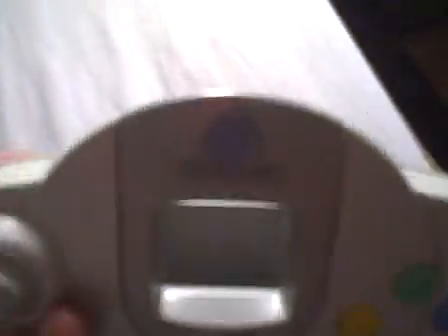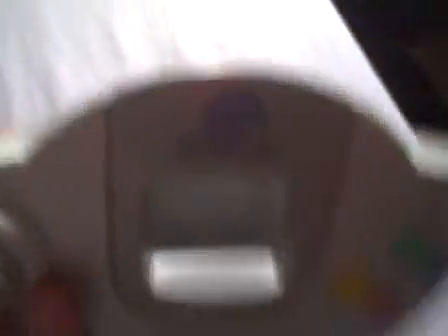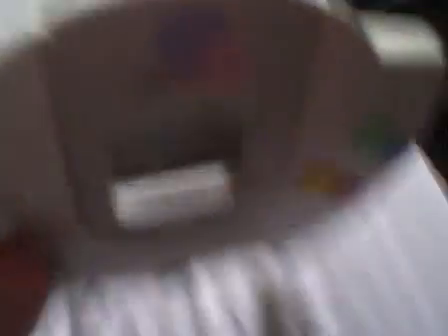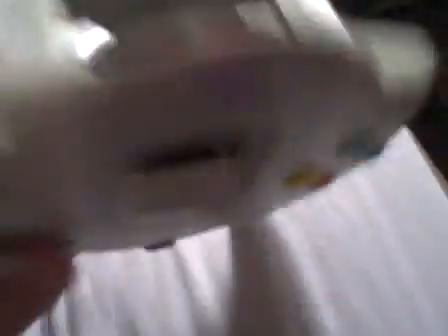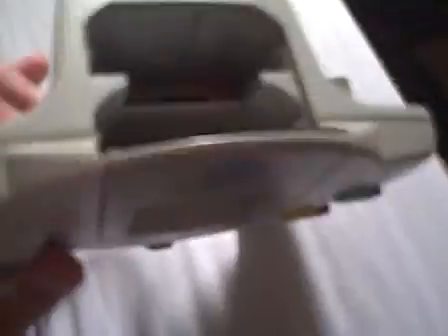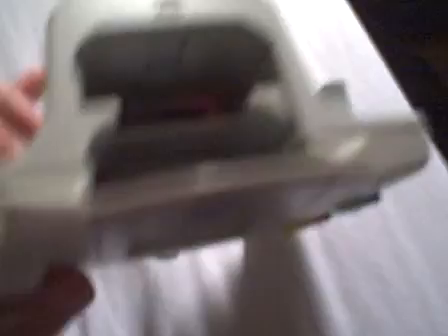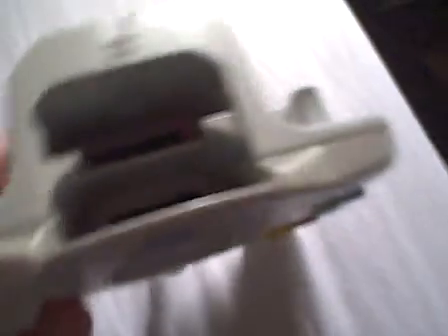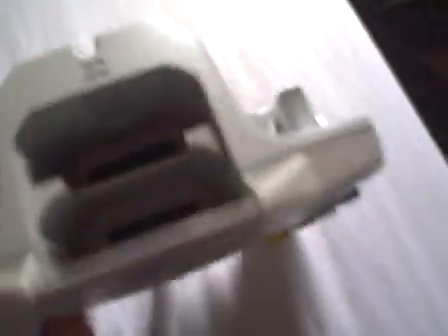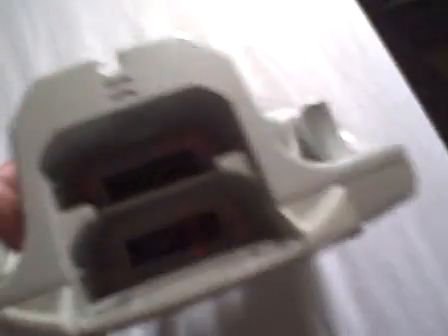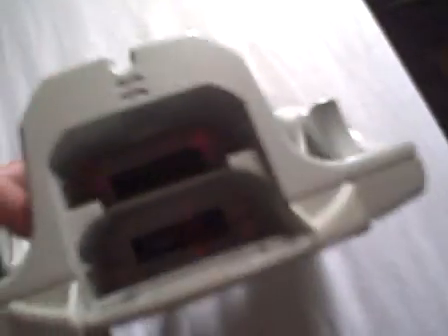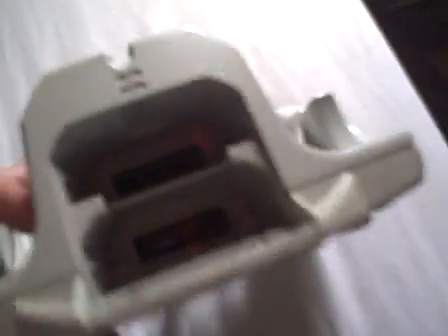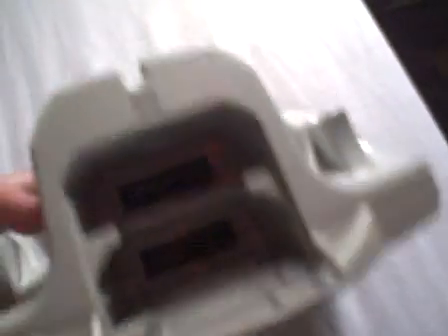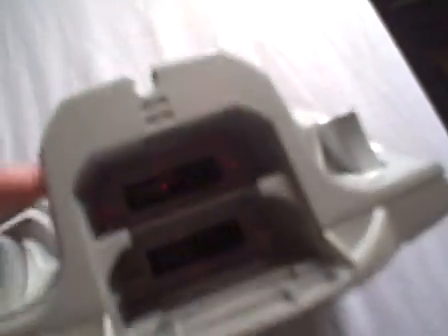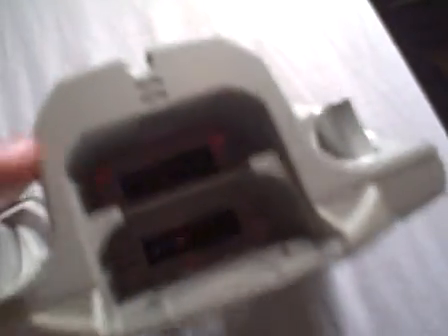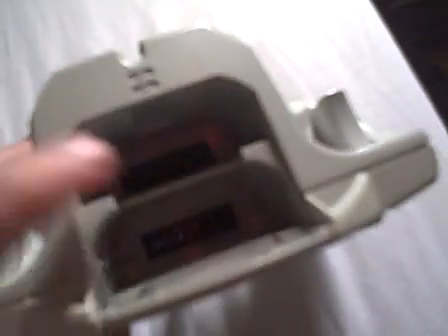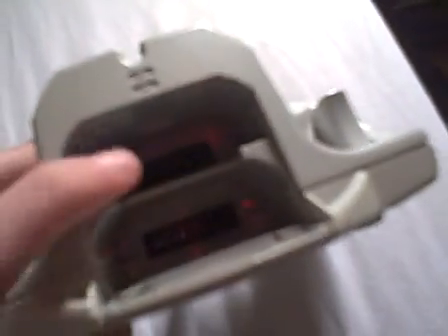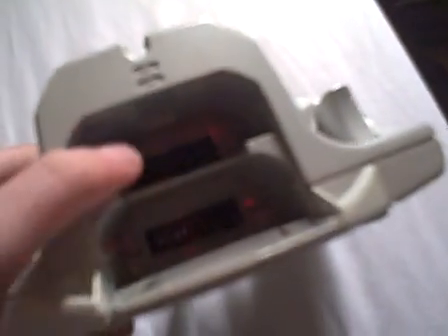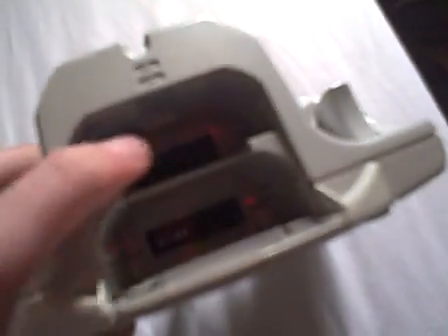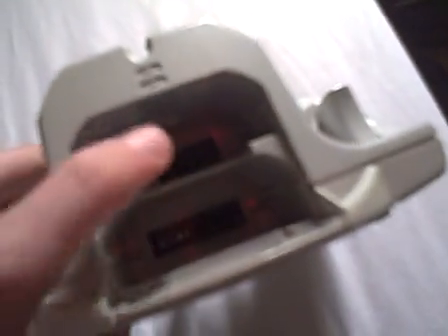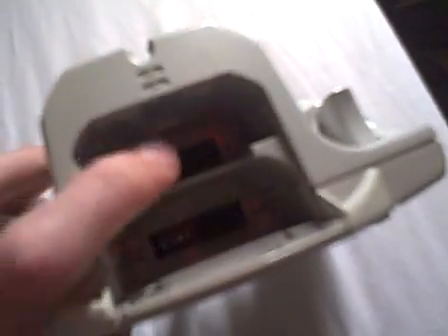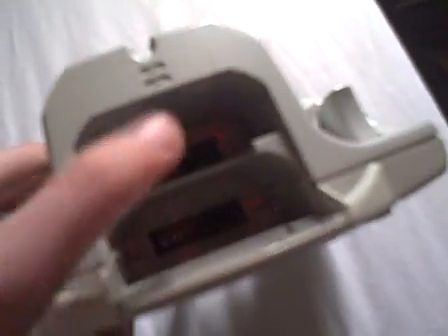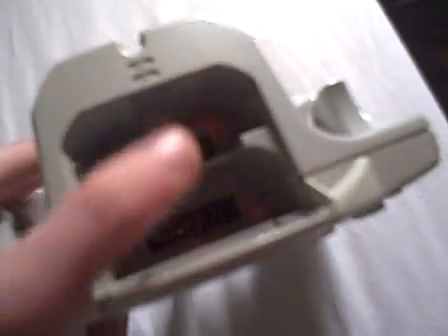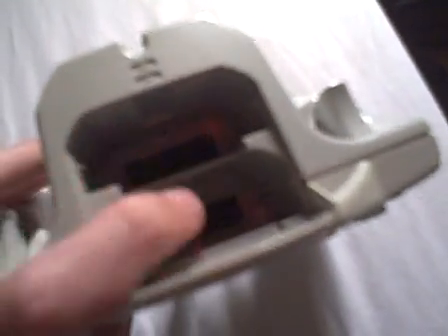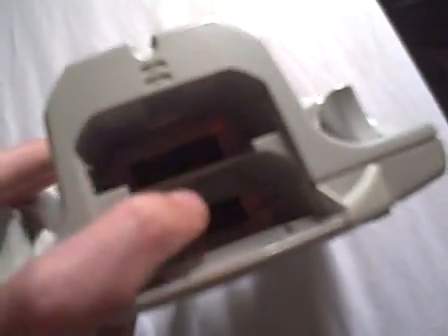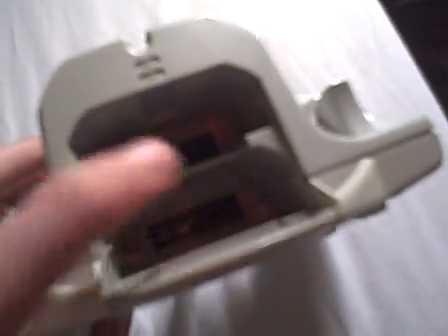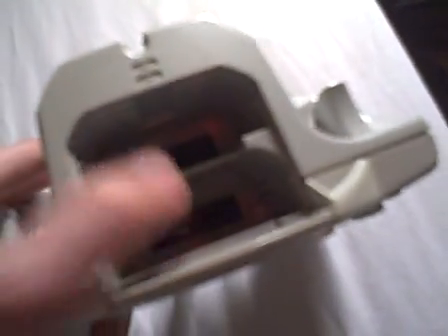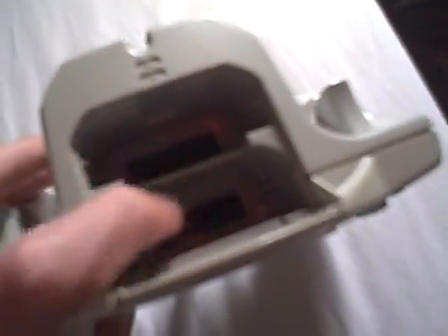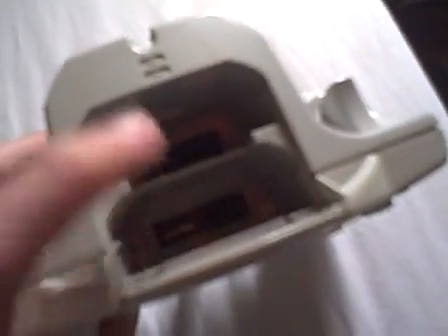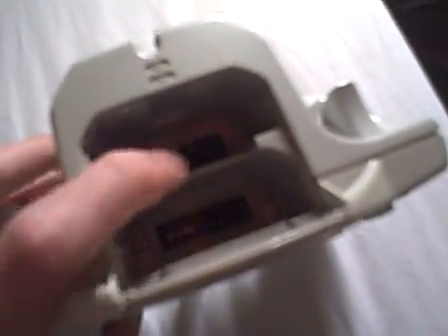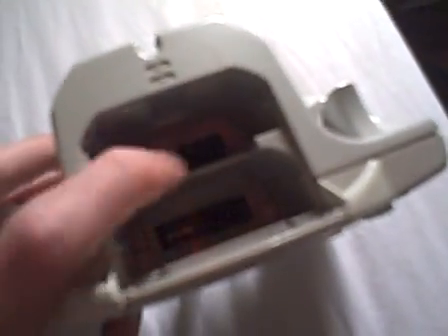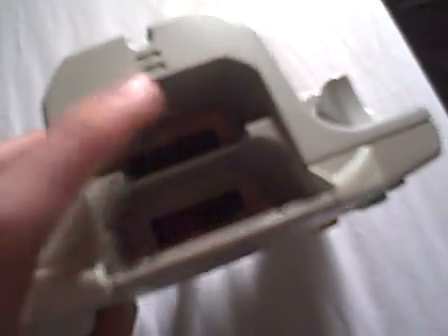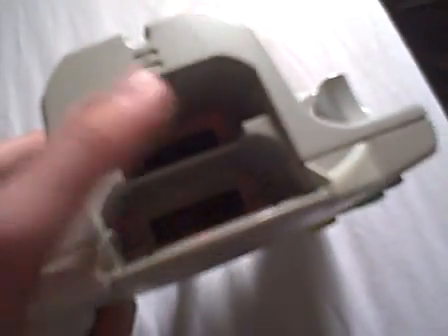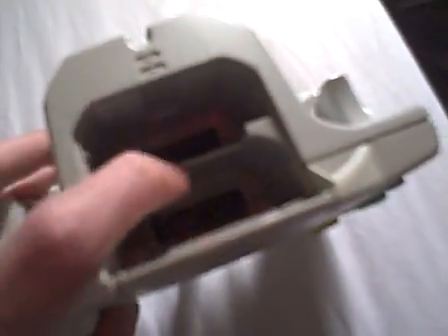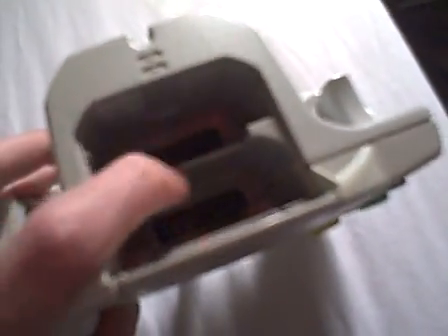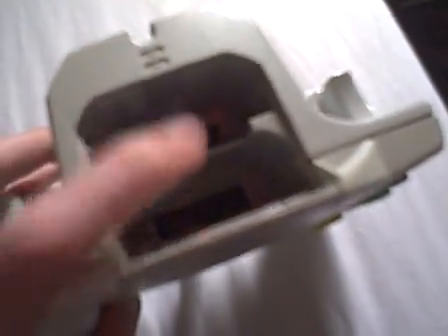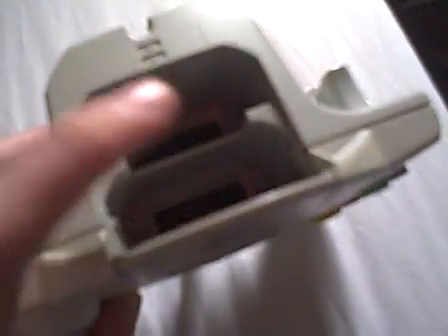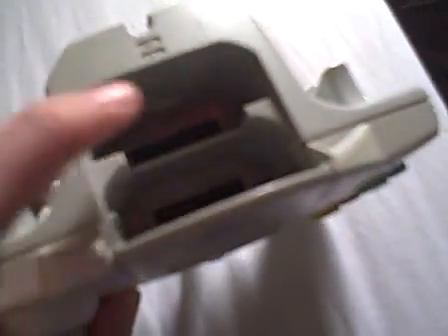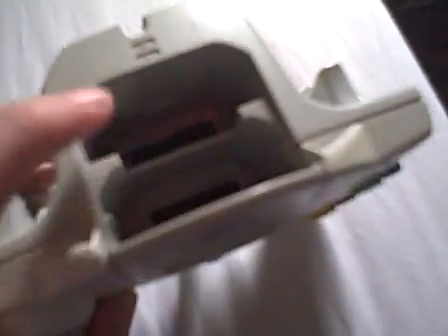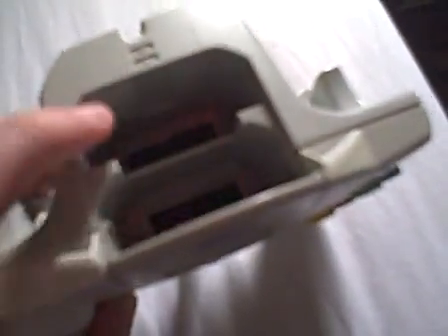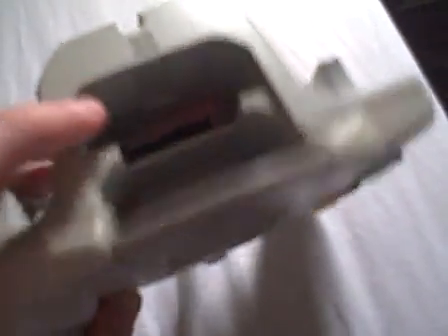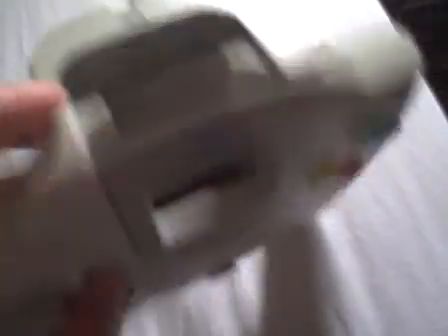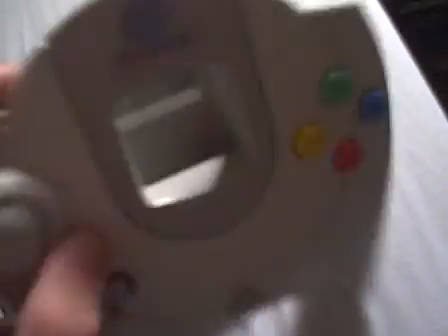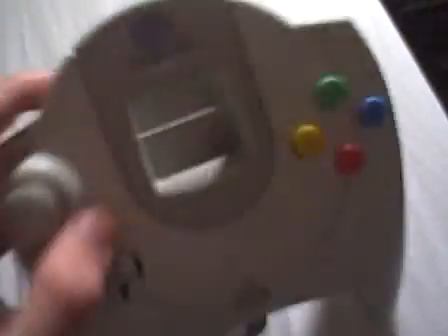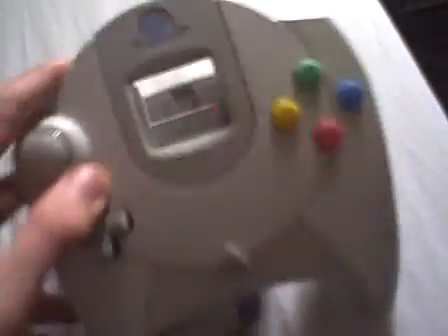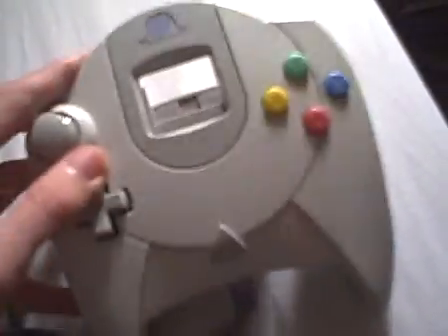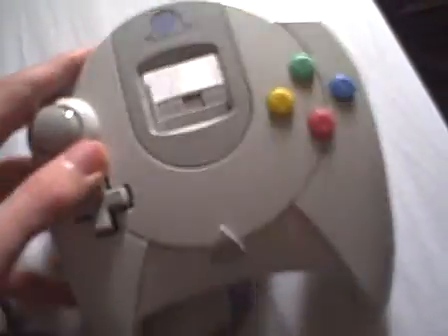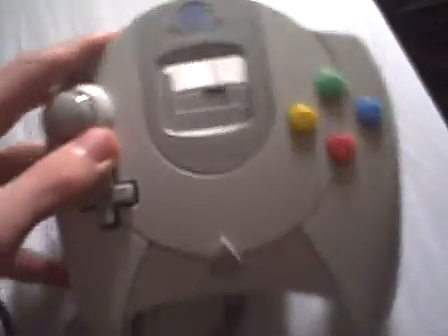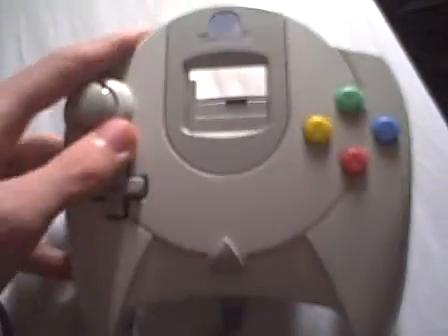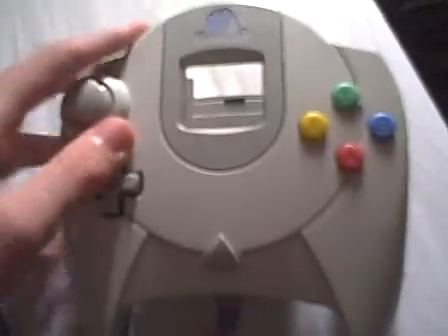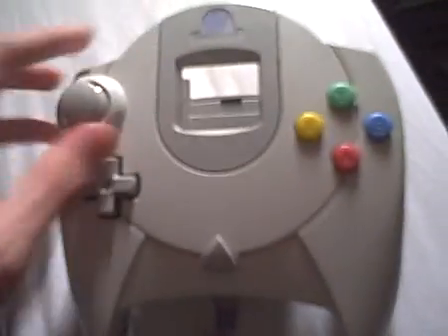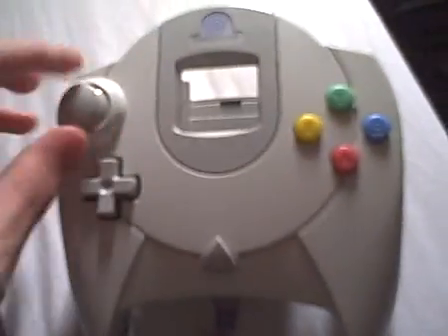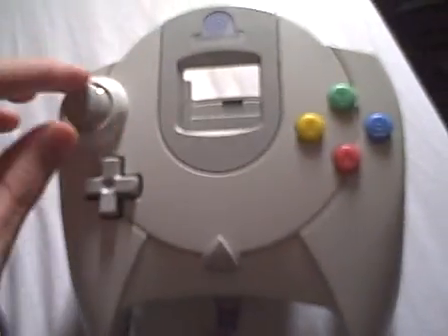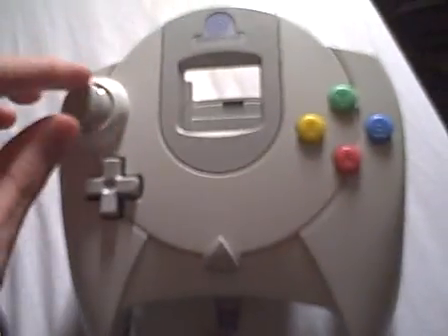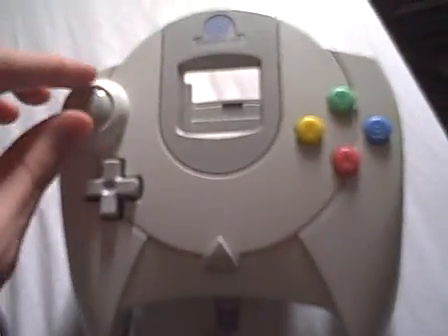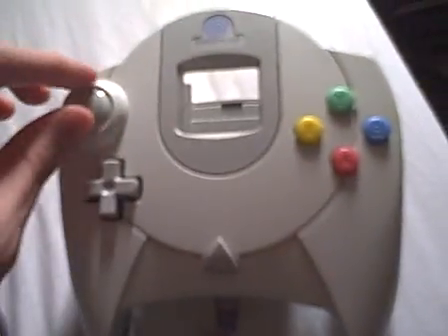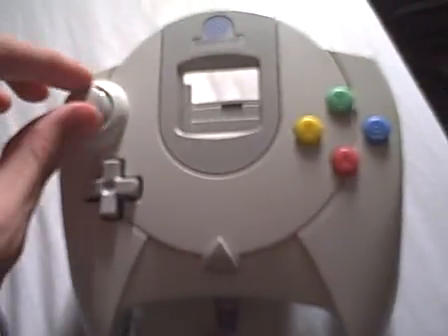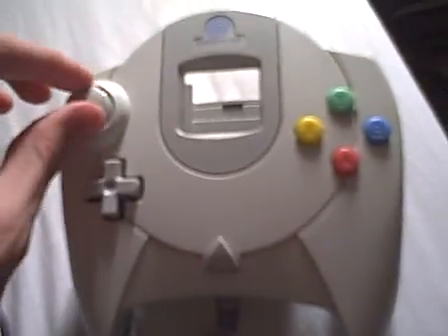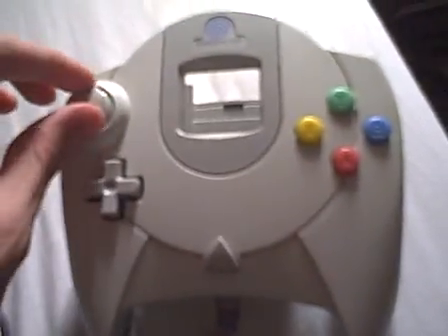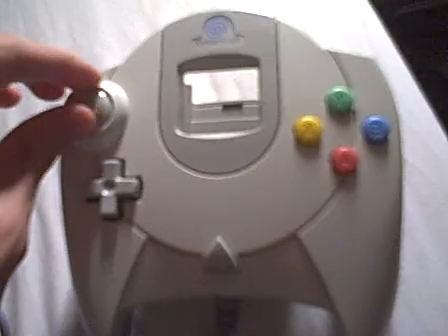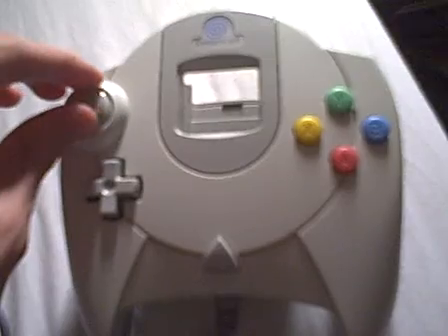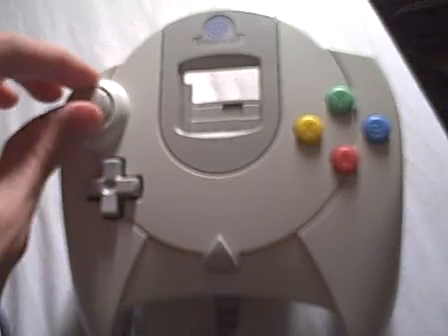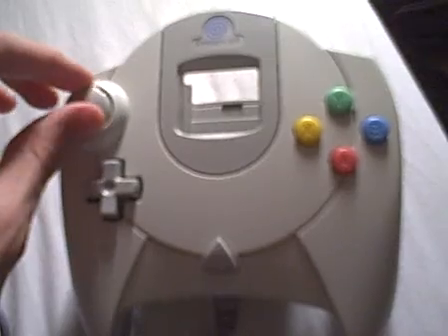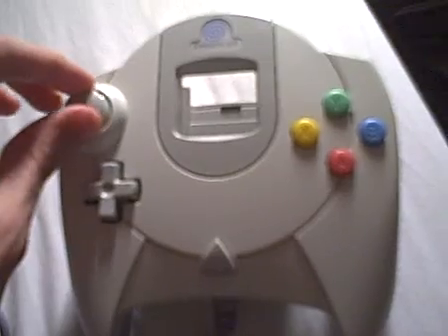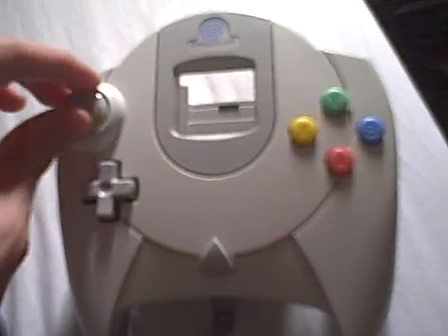And you have two slots for the VMU, which are for the memory card and also the Rumble Pack.